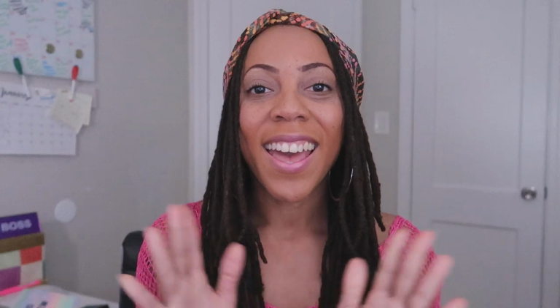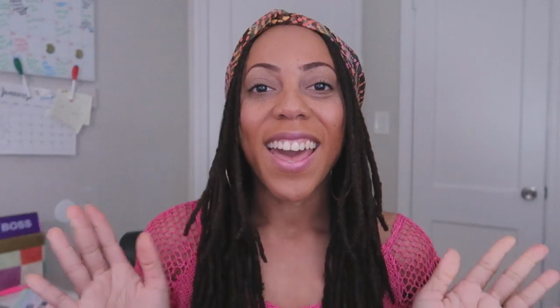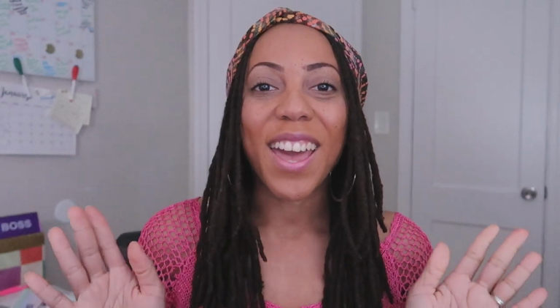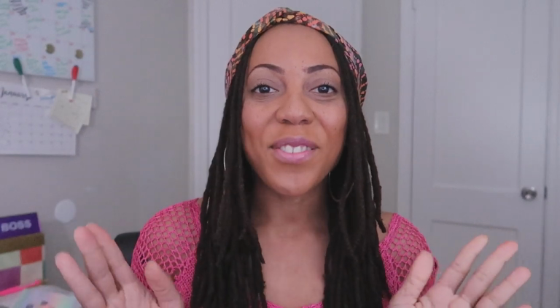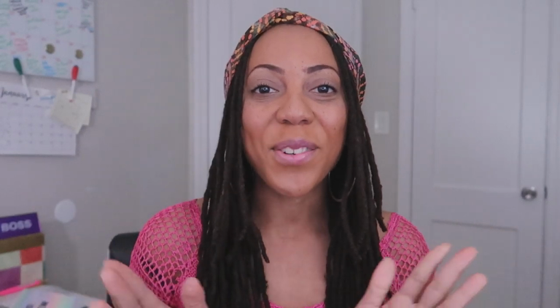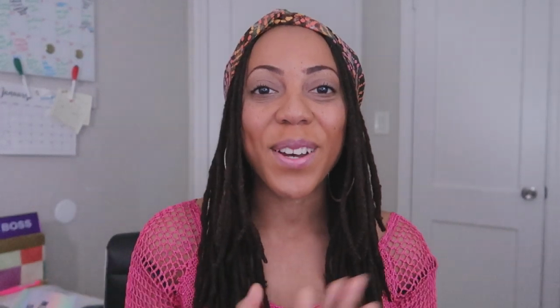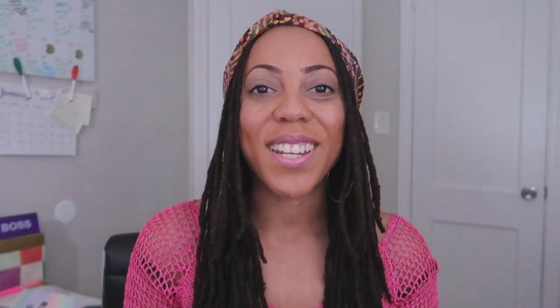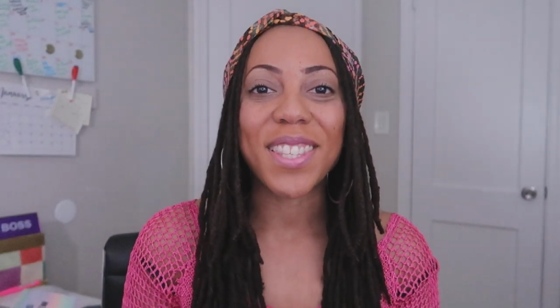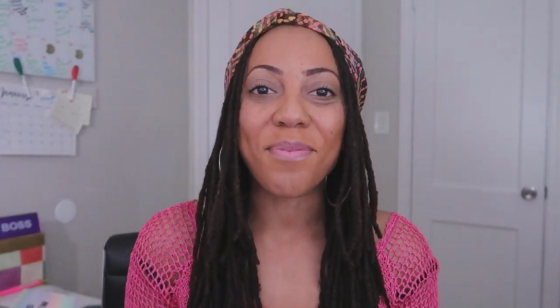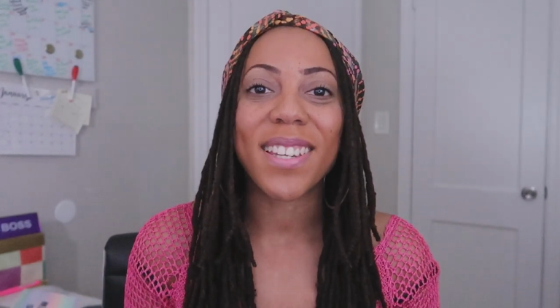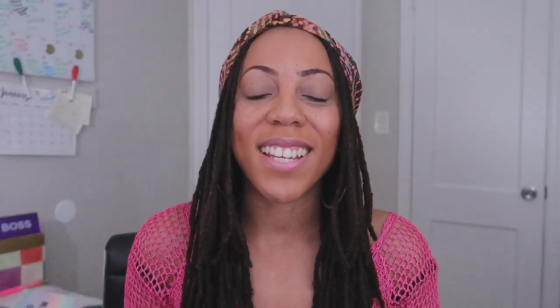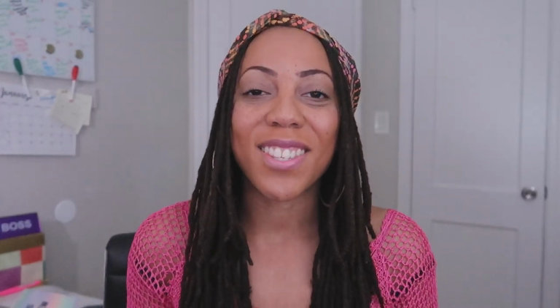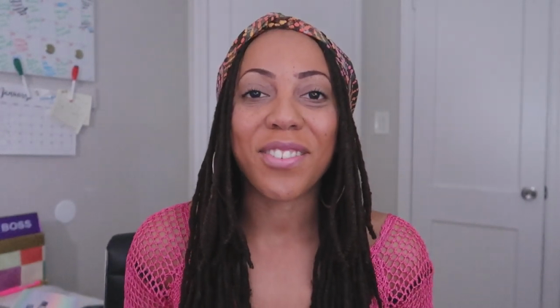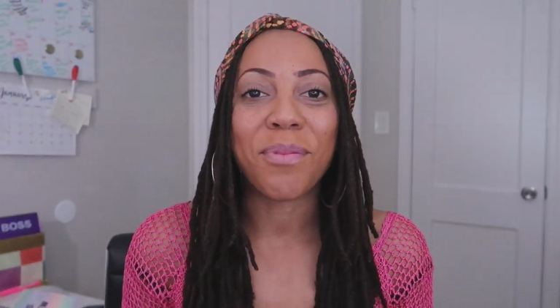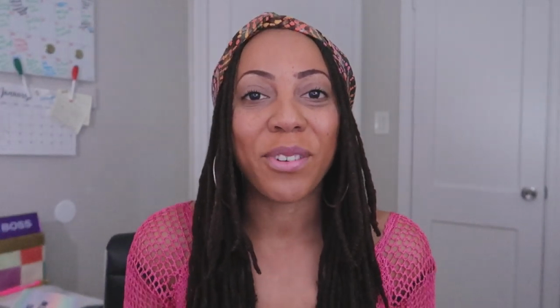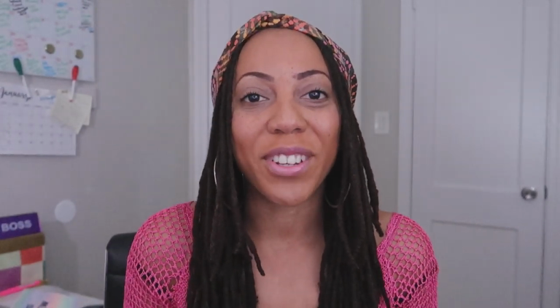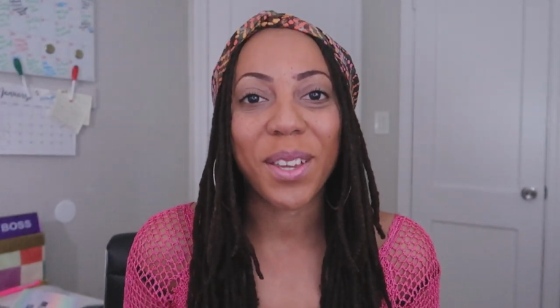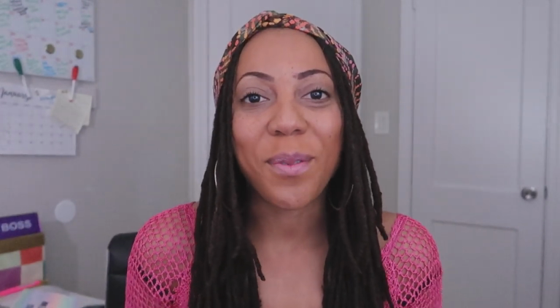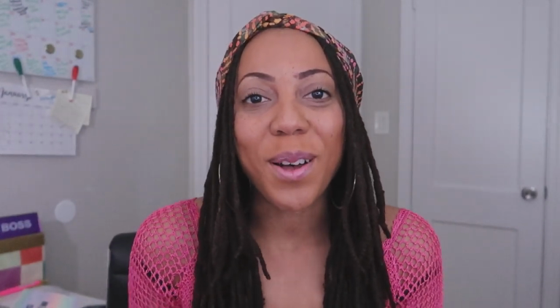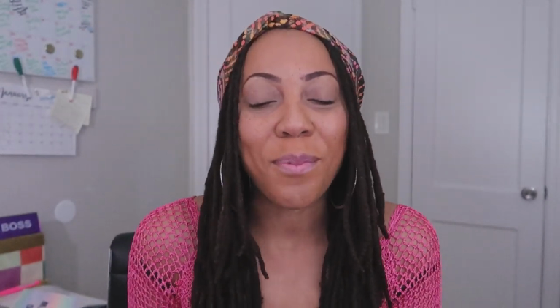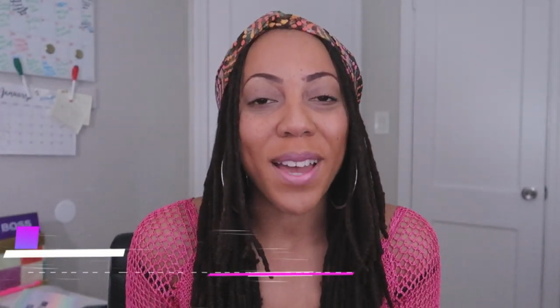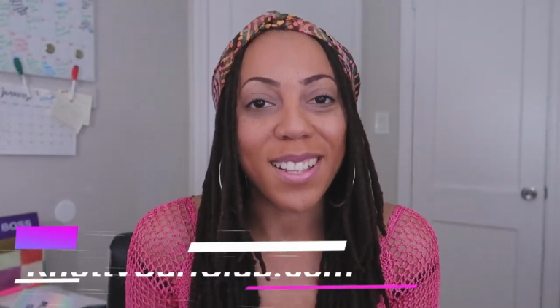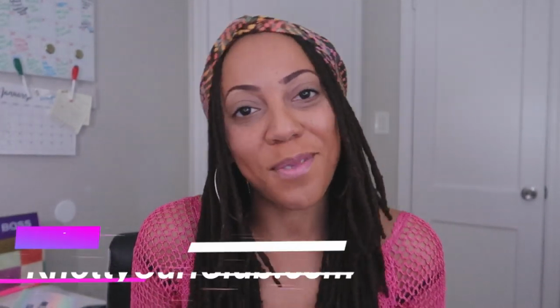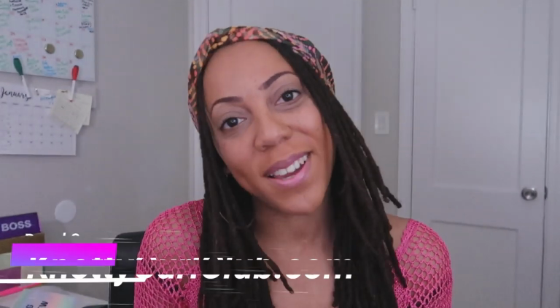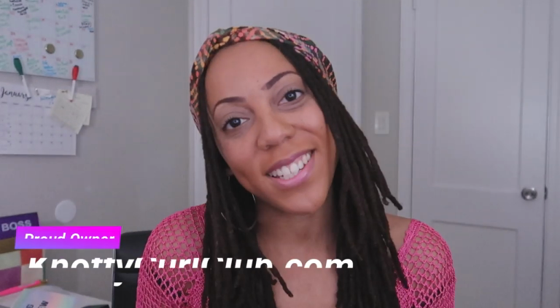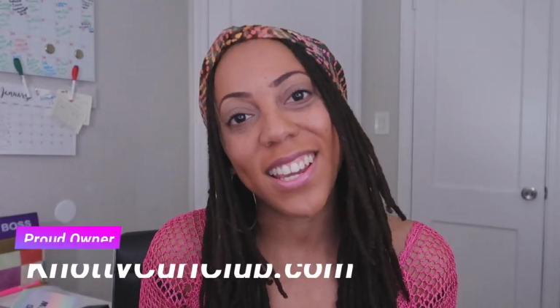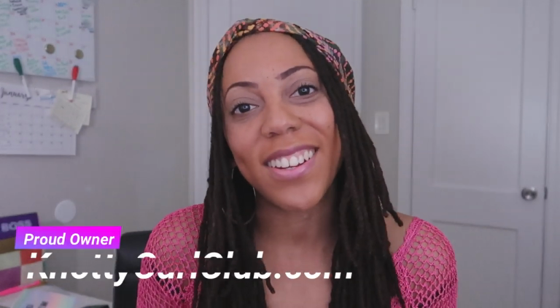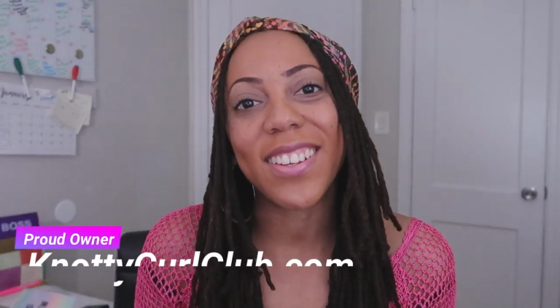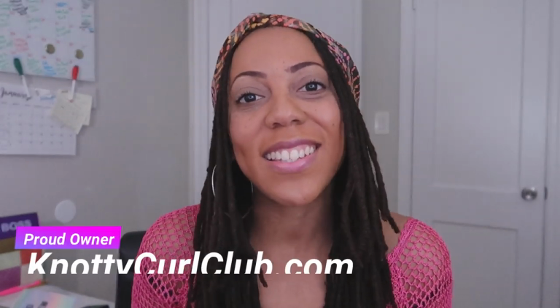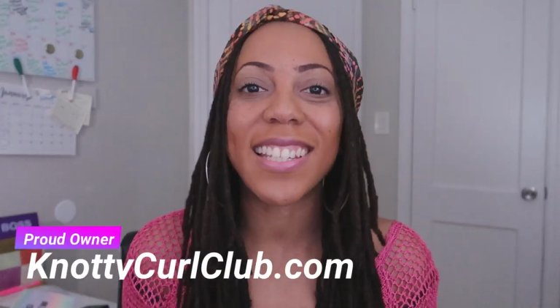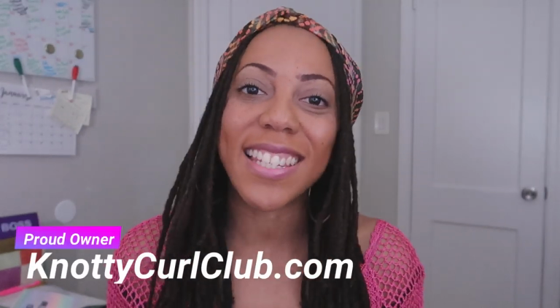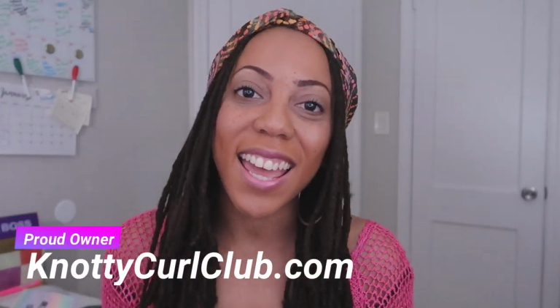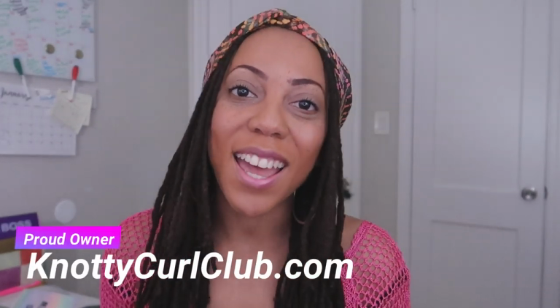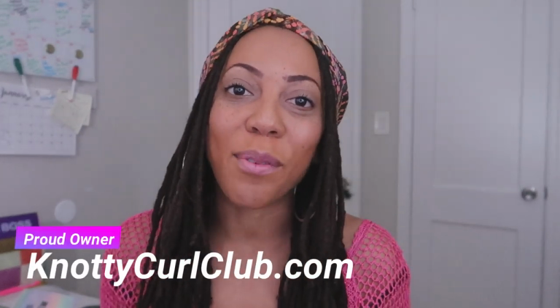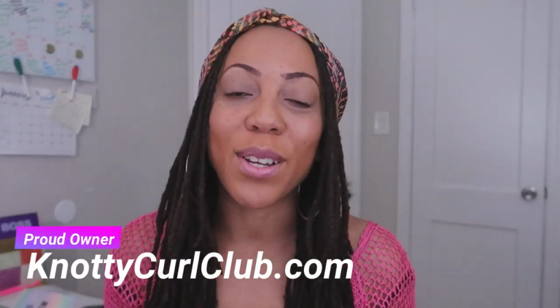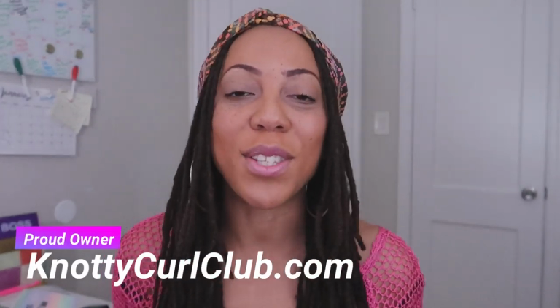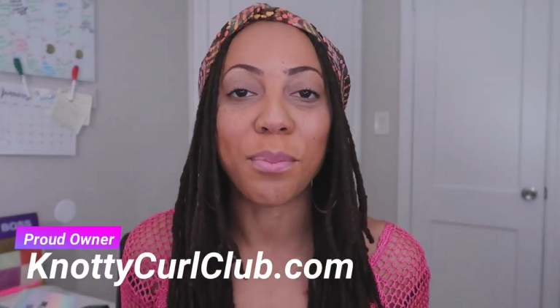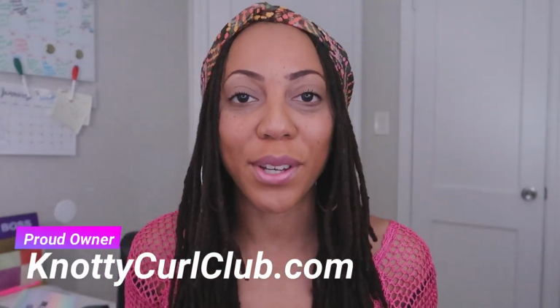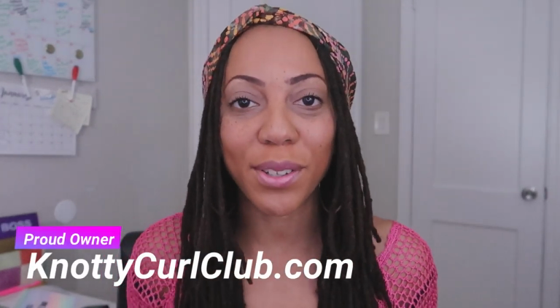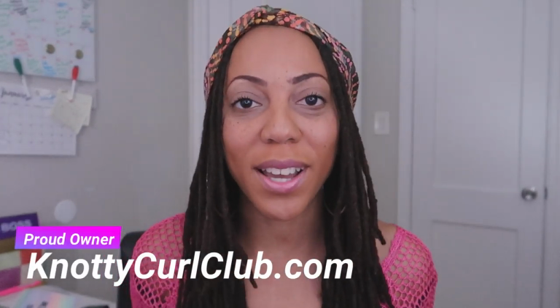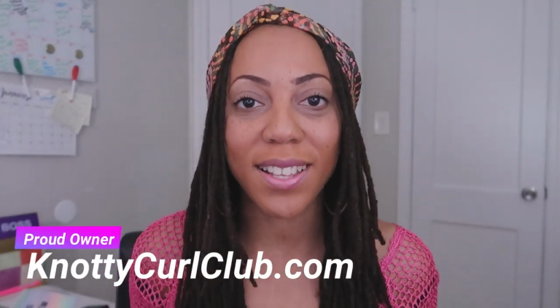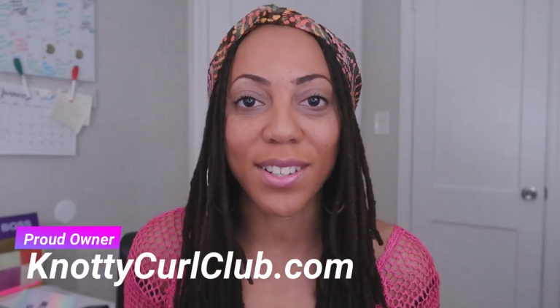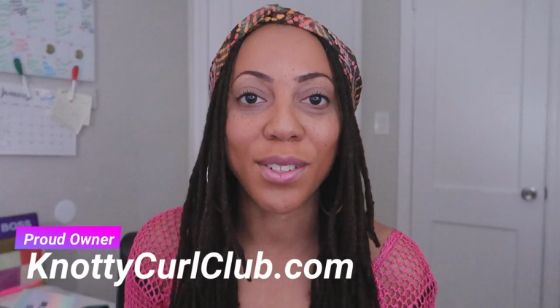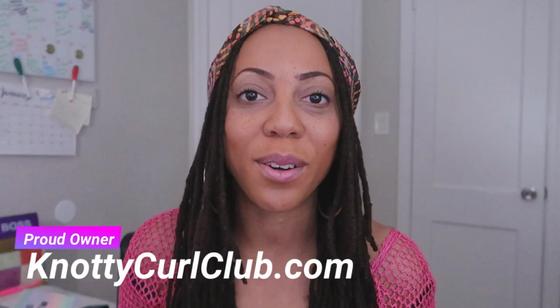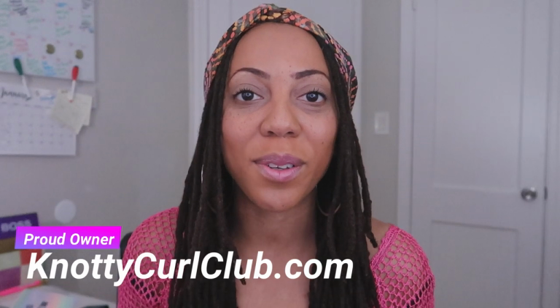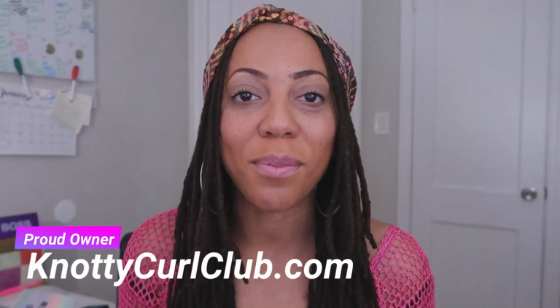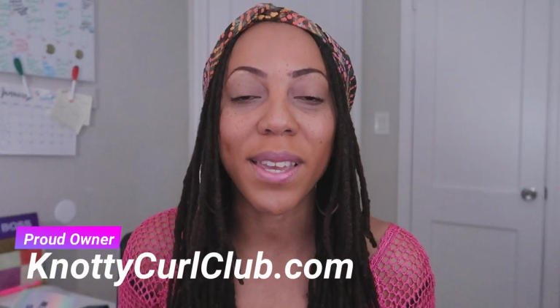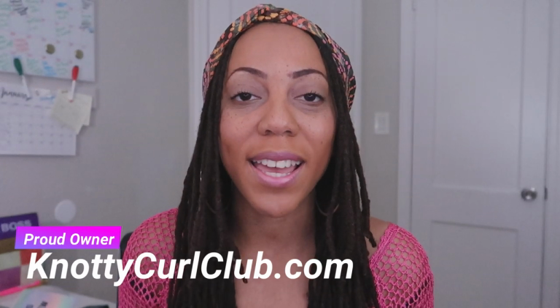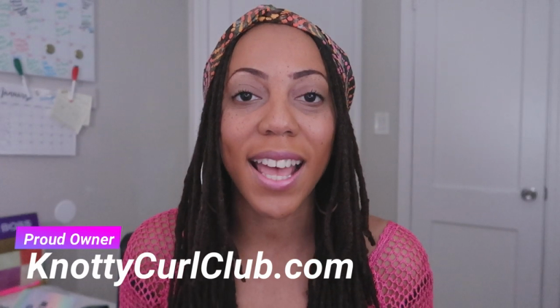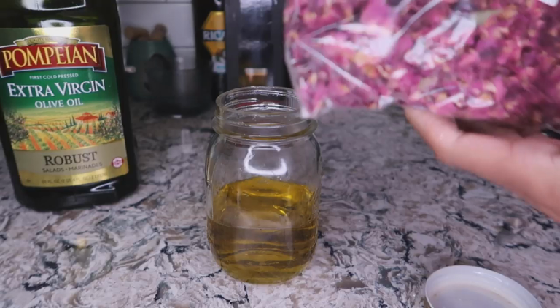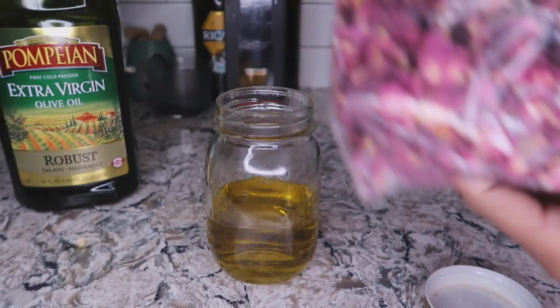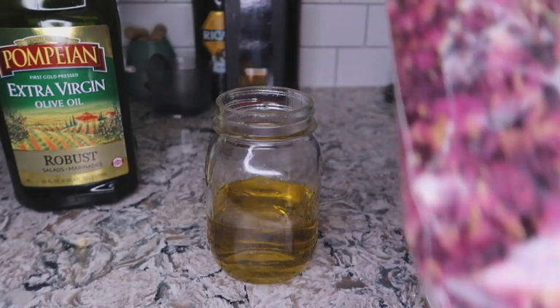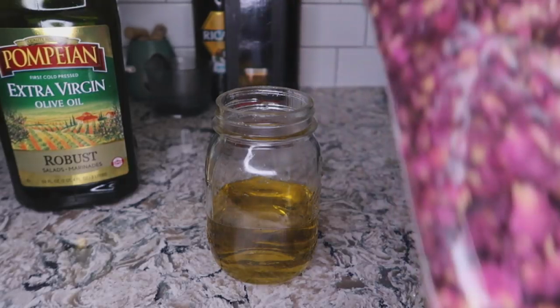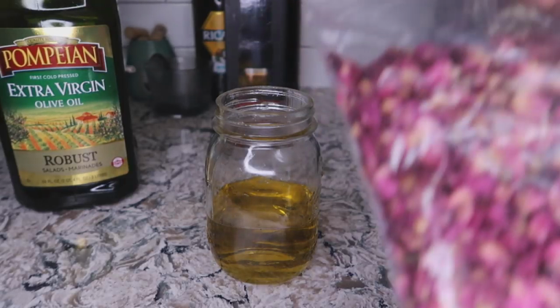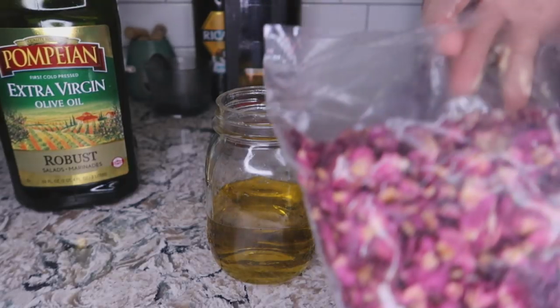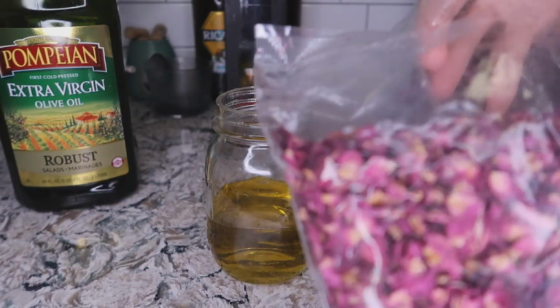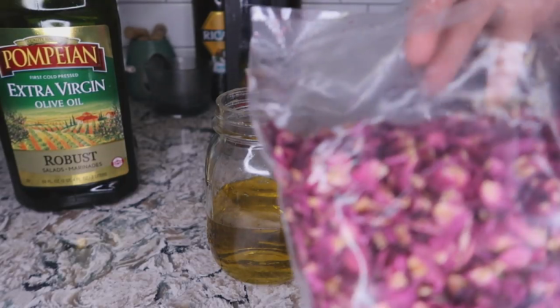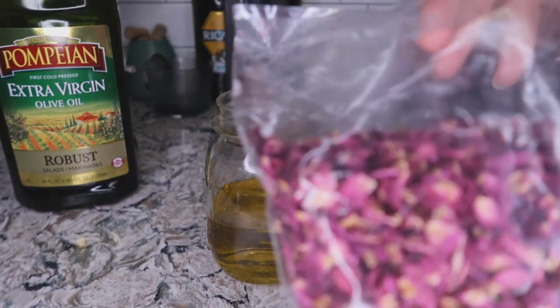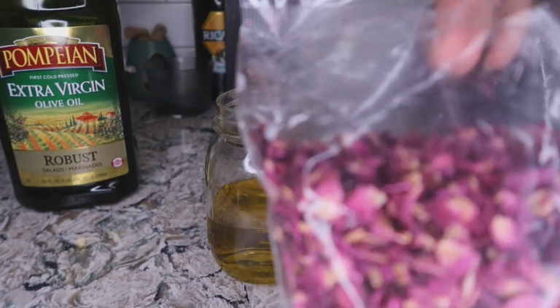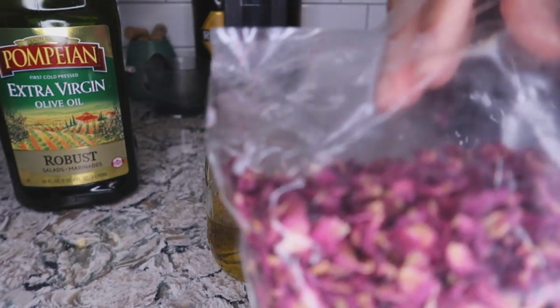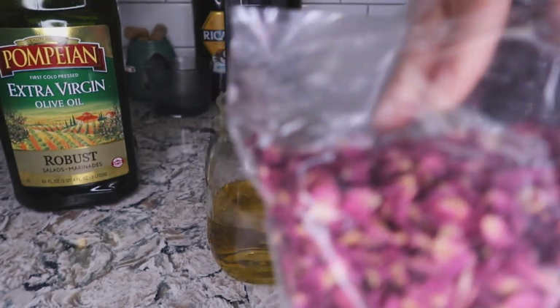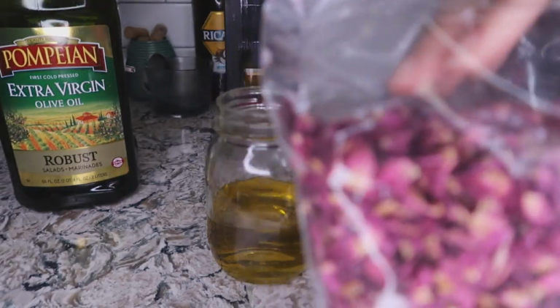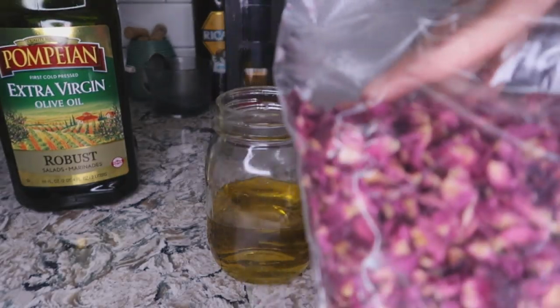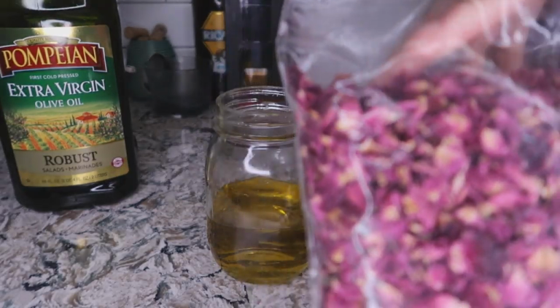Hey everyone, it's me Desiree Marie. Welcome back to my channel. Today I want to bring you guys along with me as I make some concoctions.